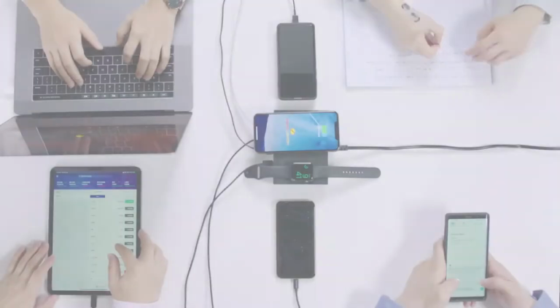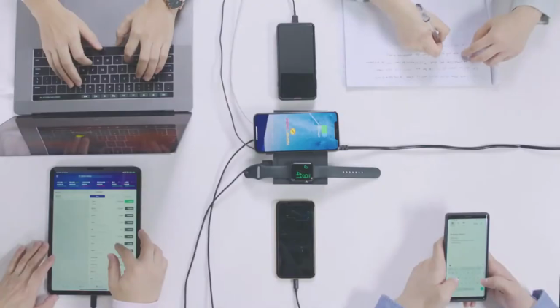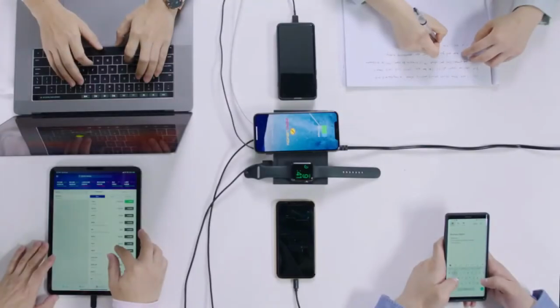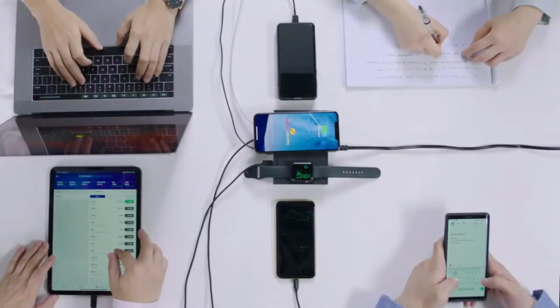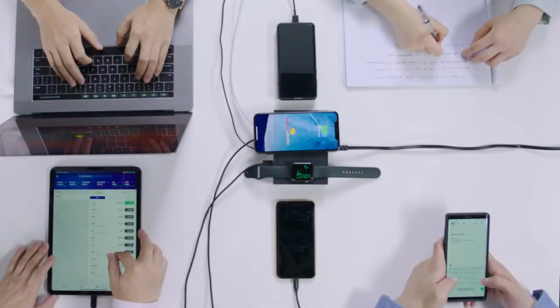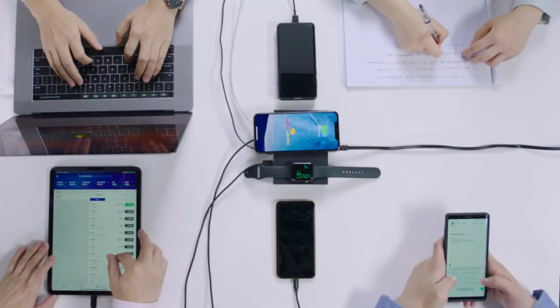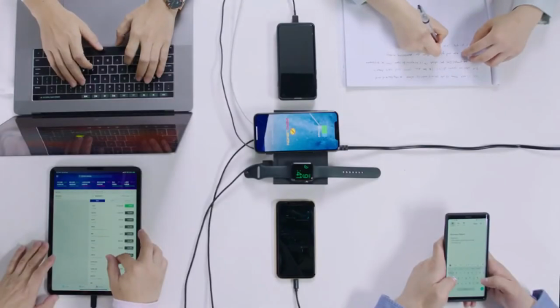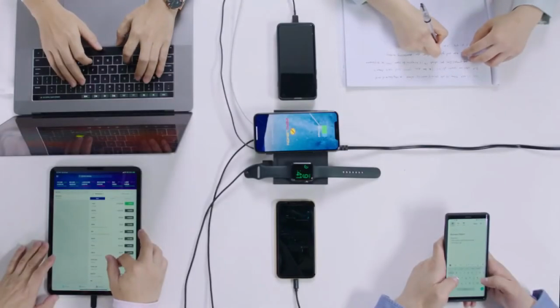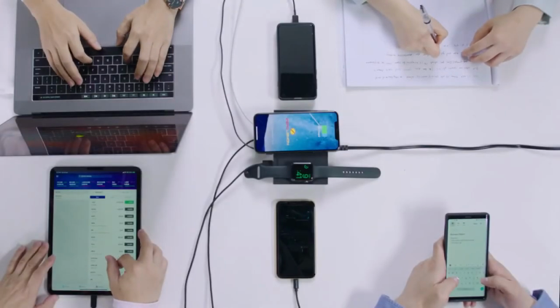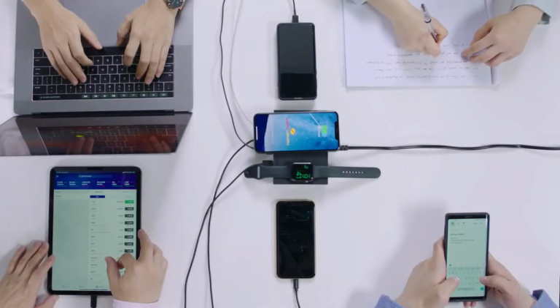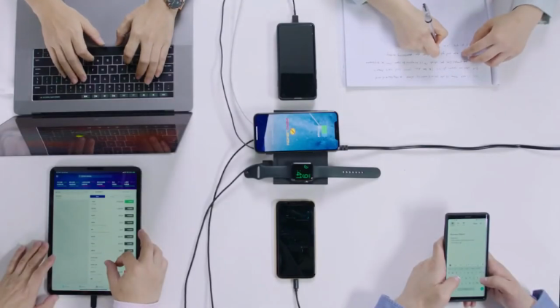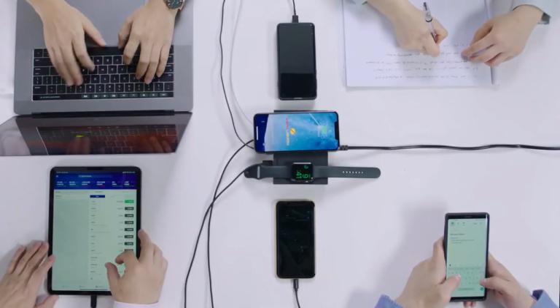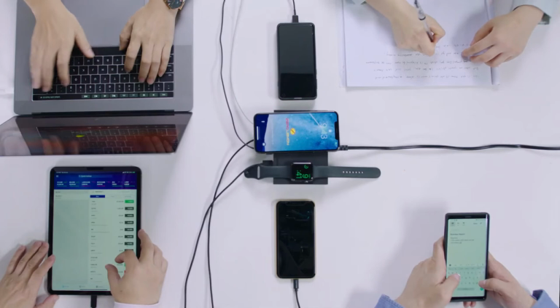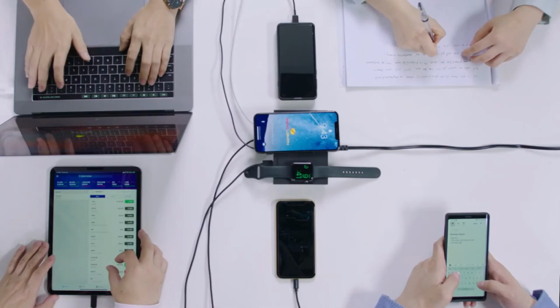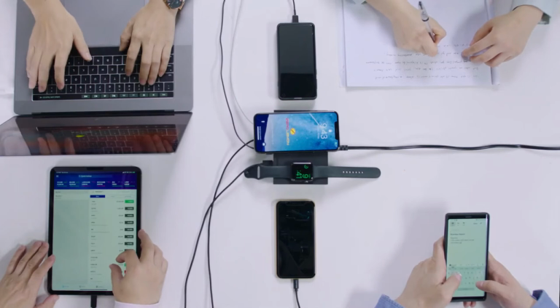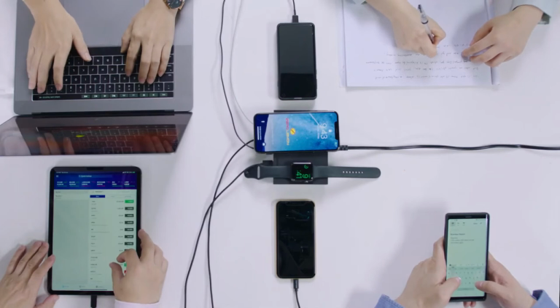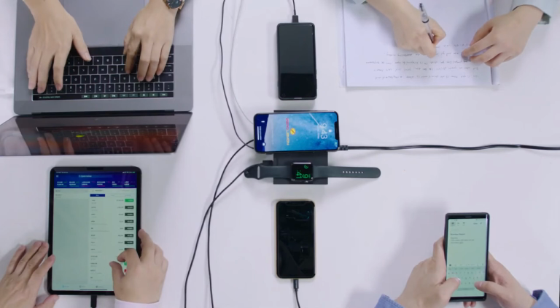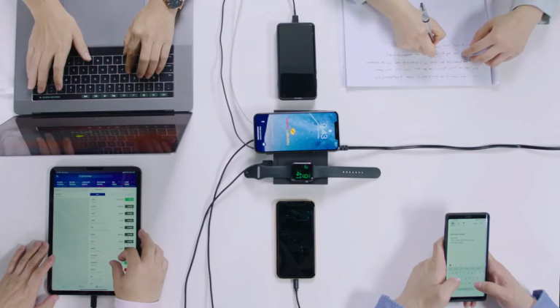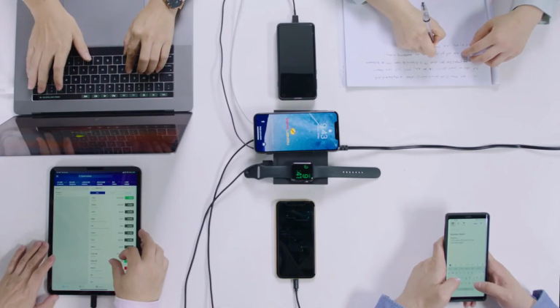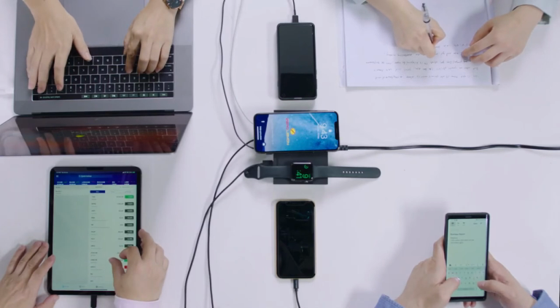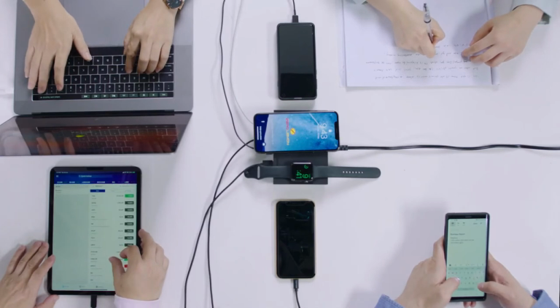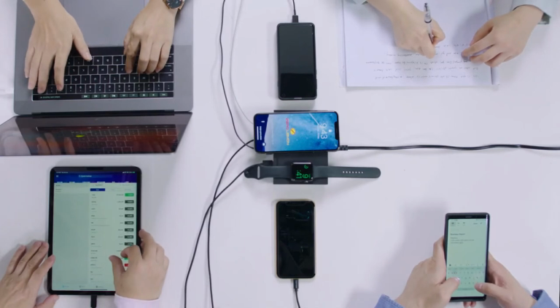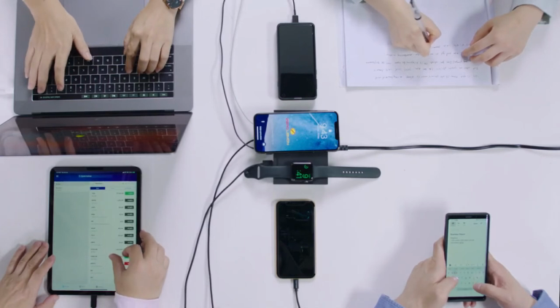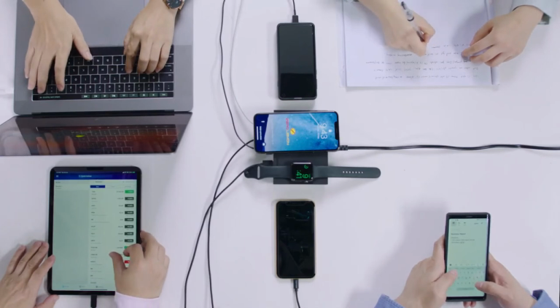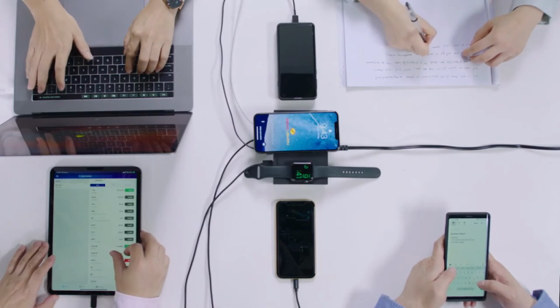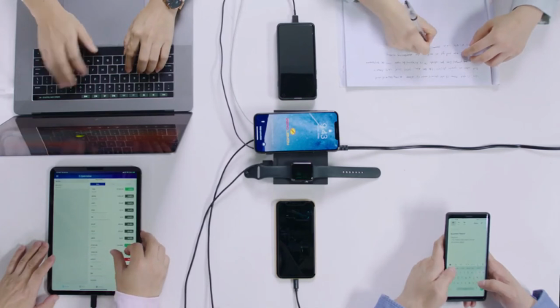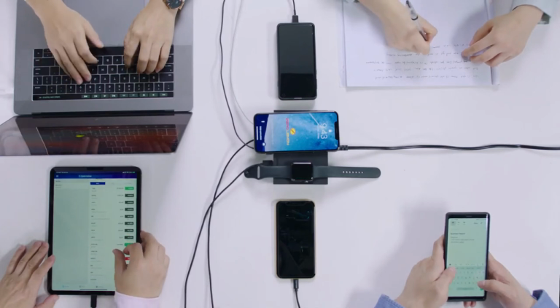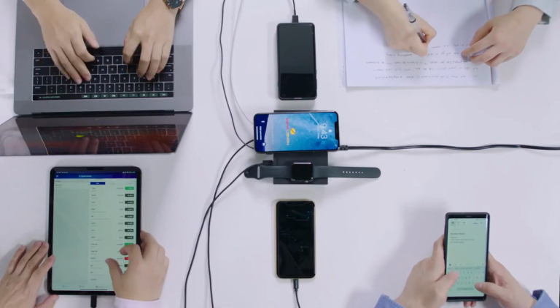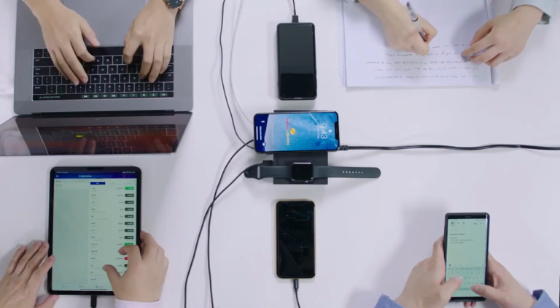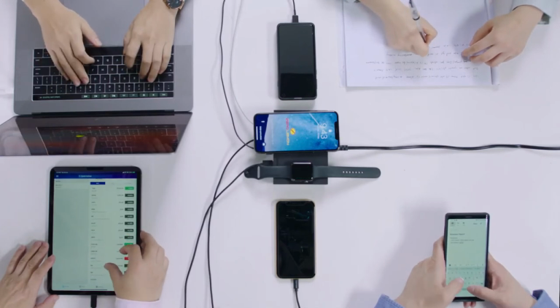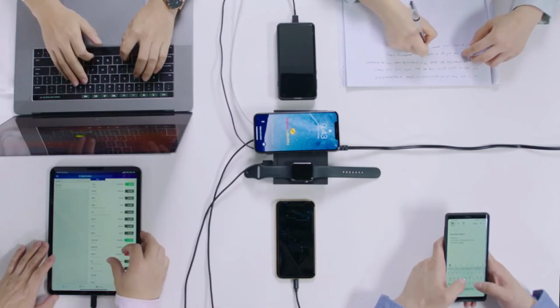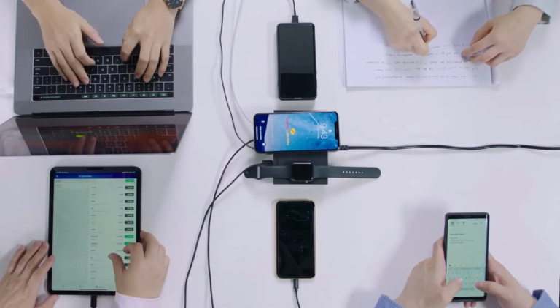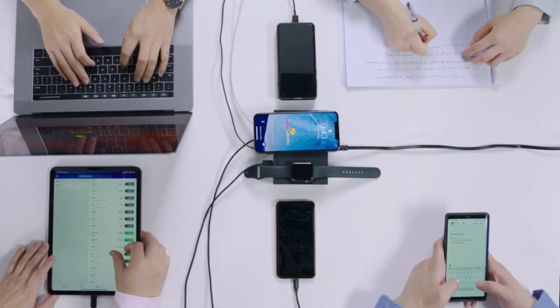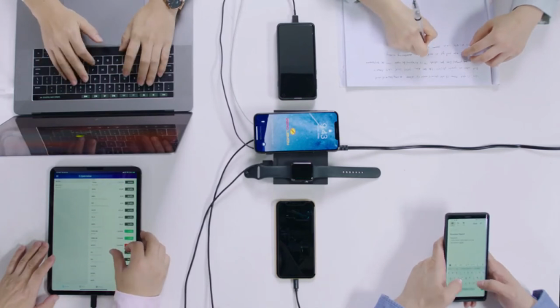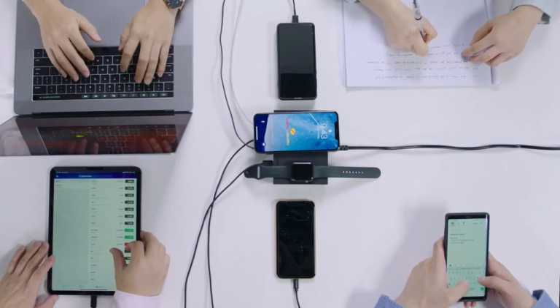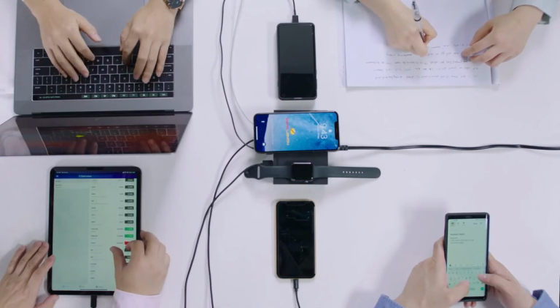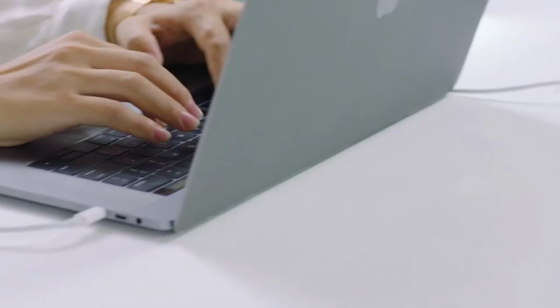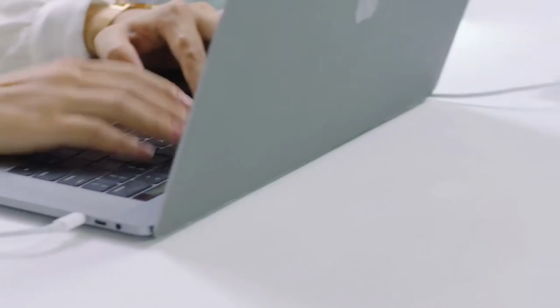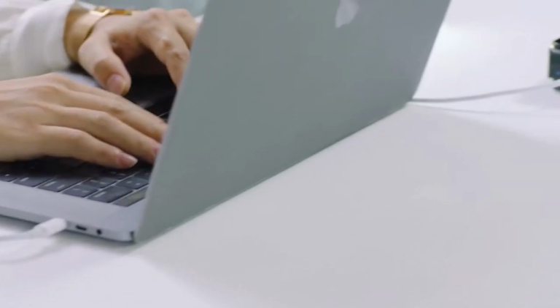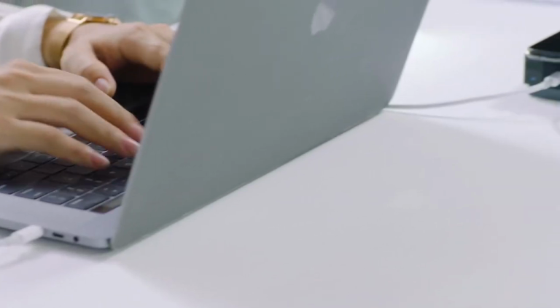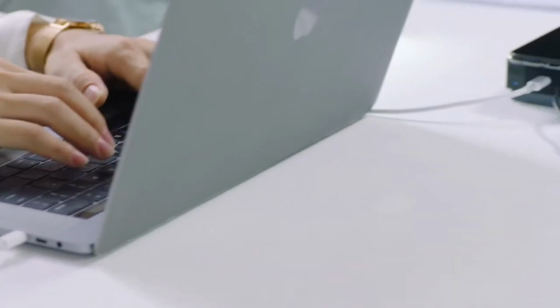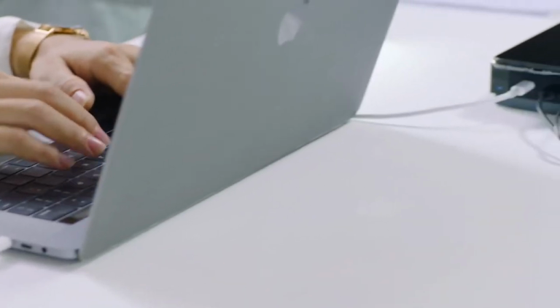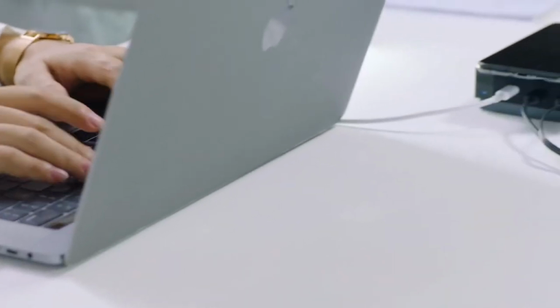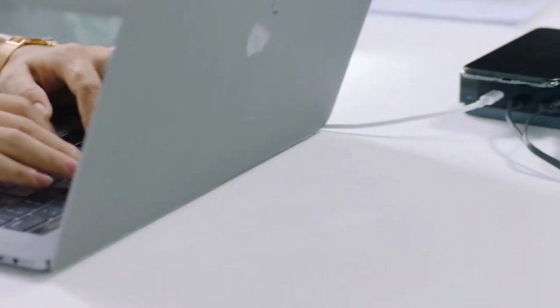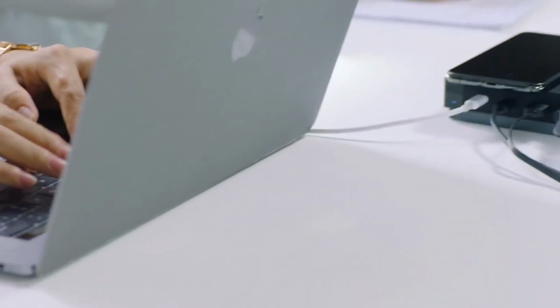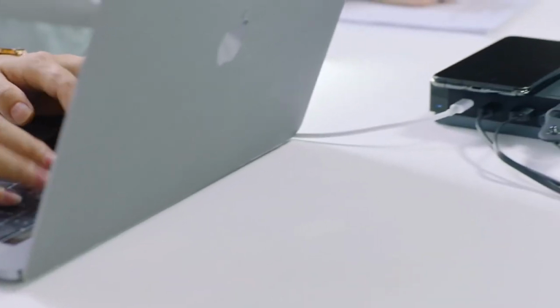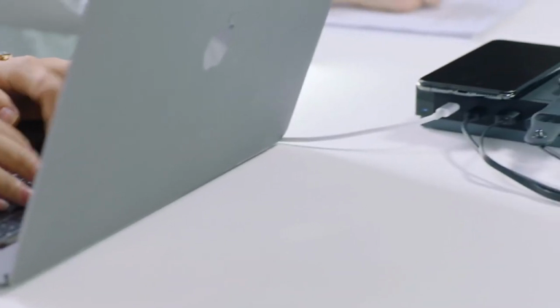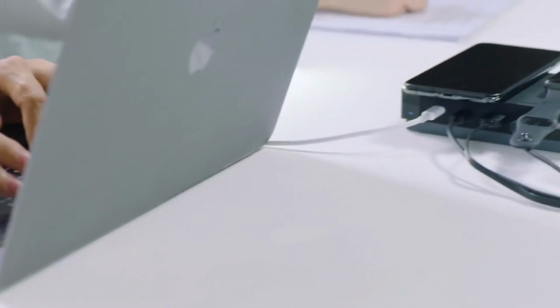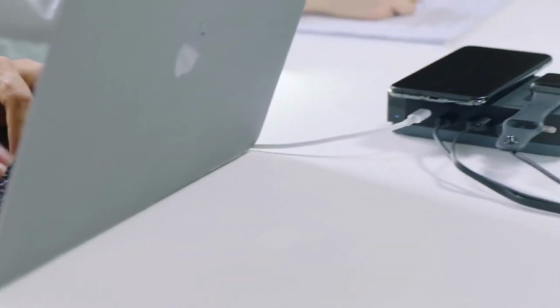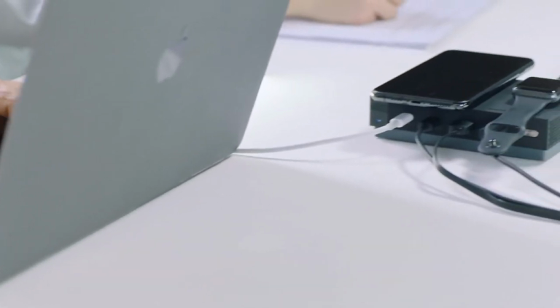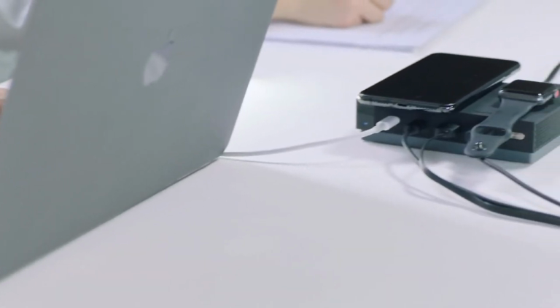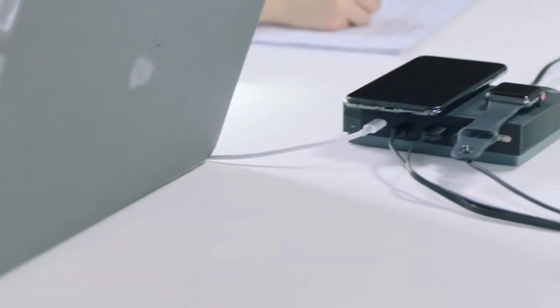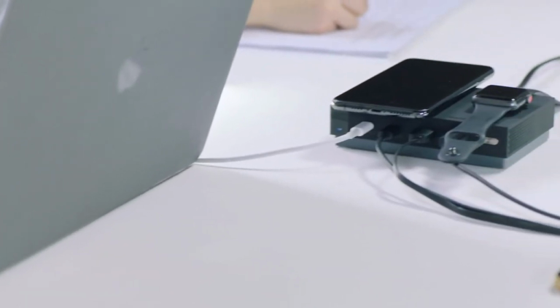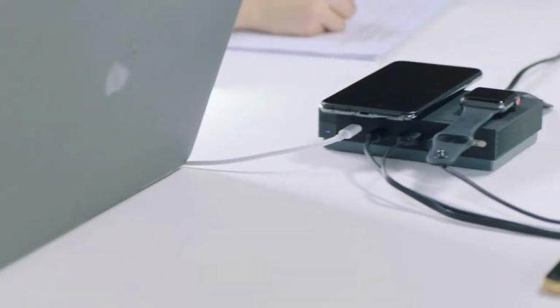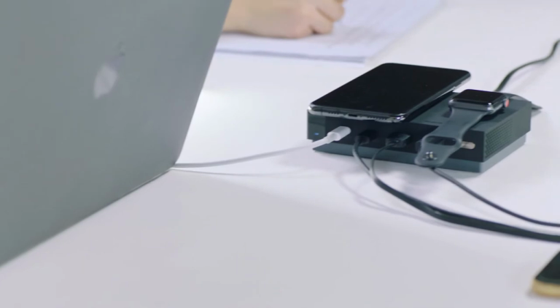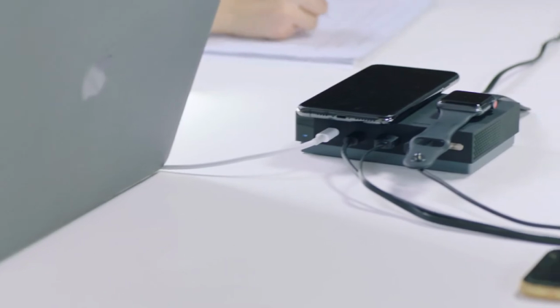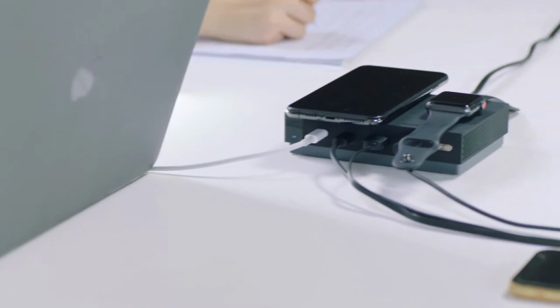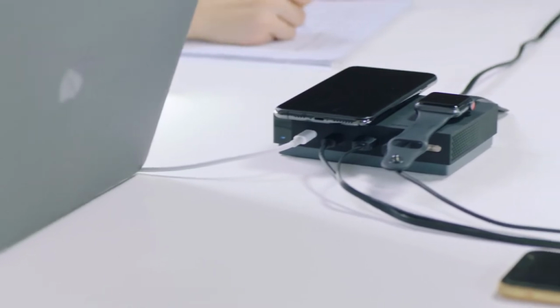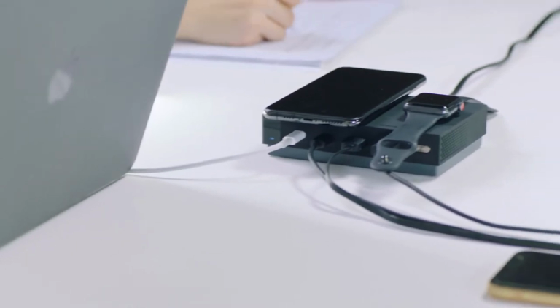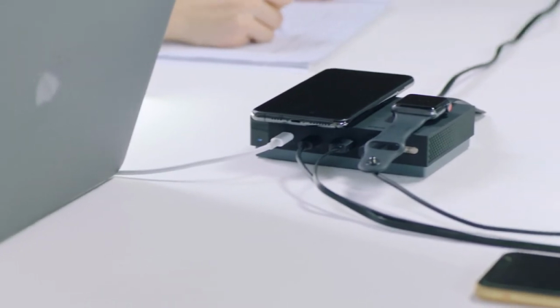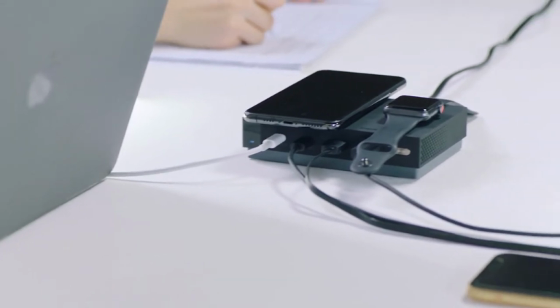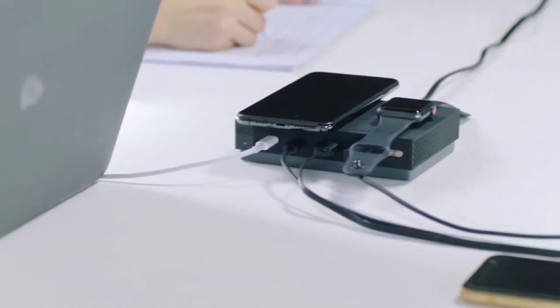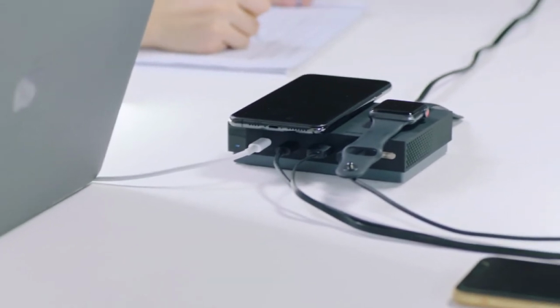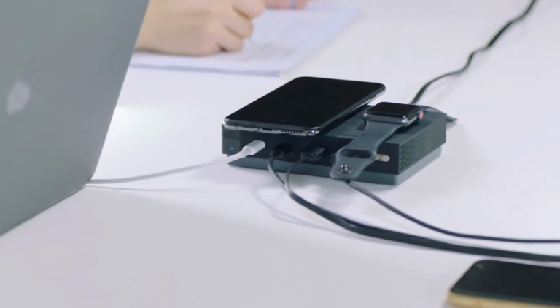Say goodbye to multiple plug chargers, tangled cables, and a messy desktop, while keeping your workspace and home all clutter-free.